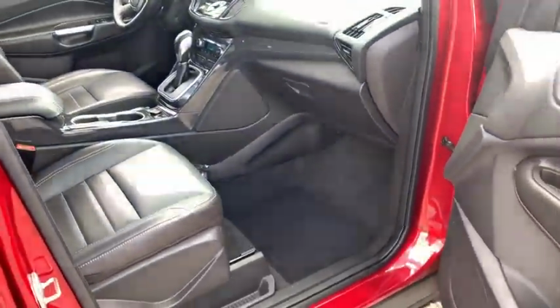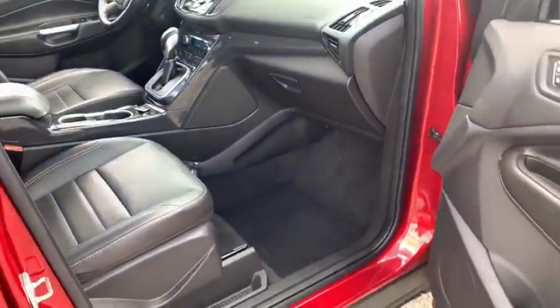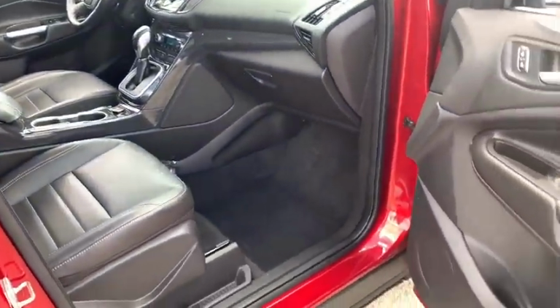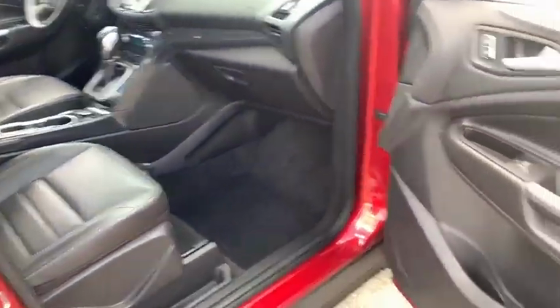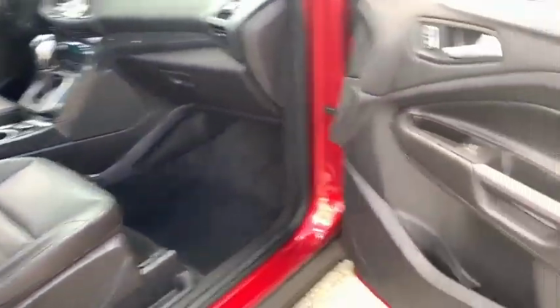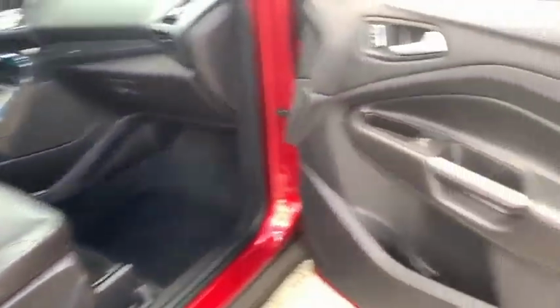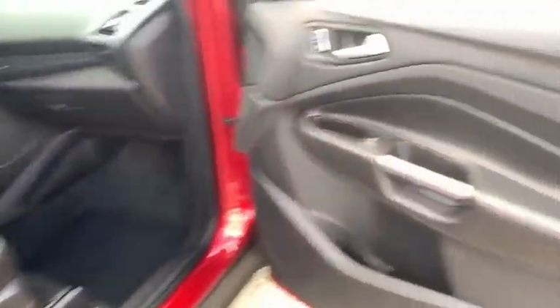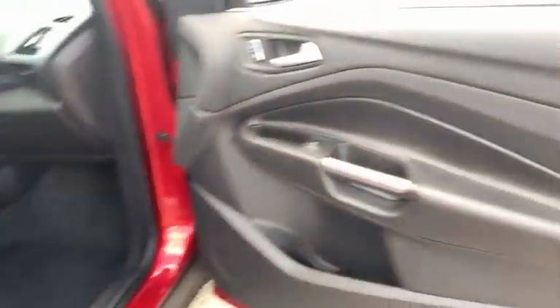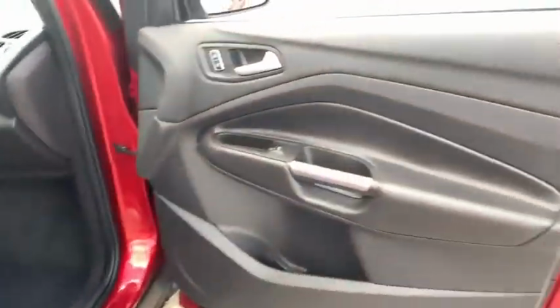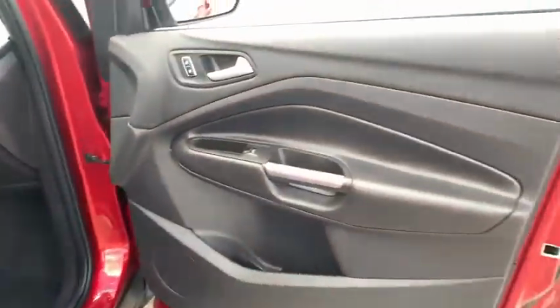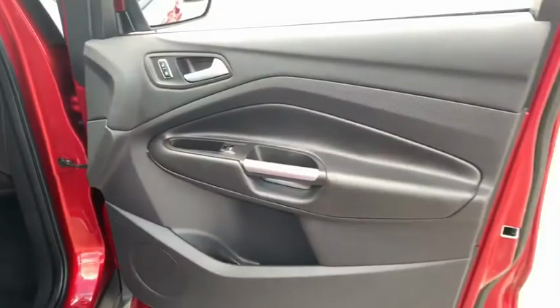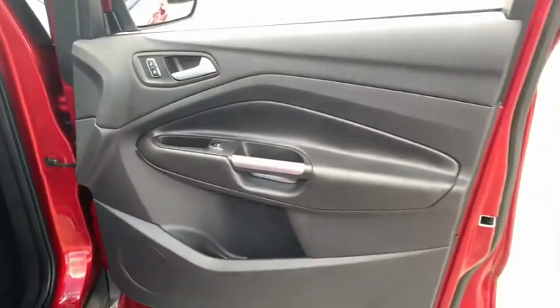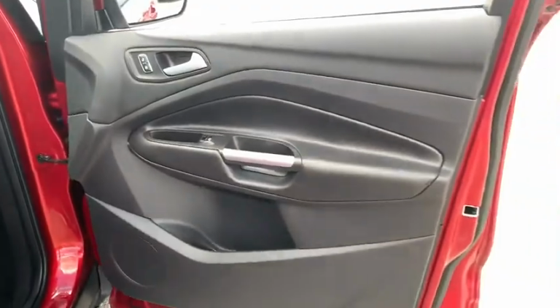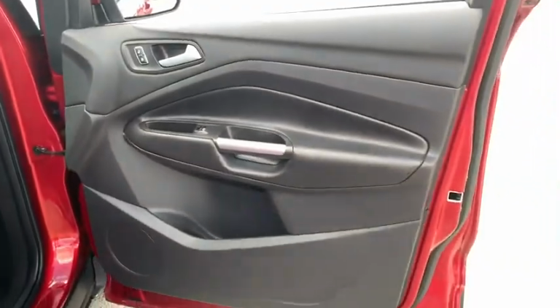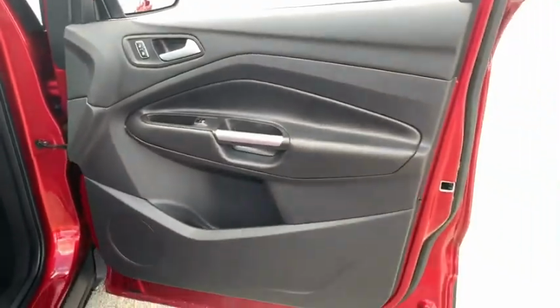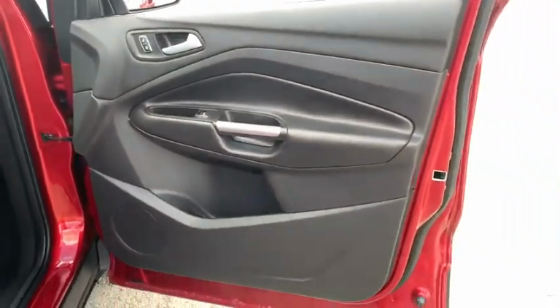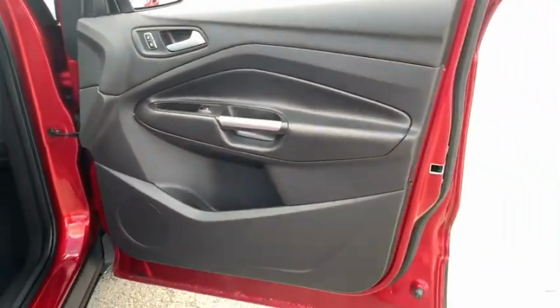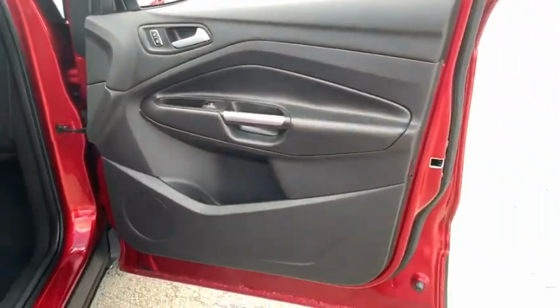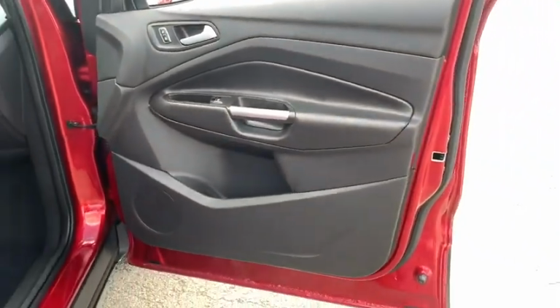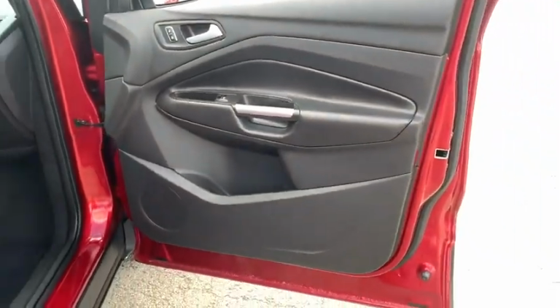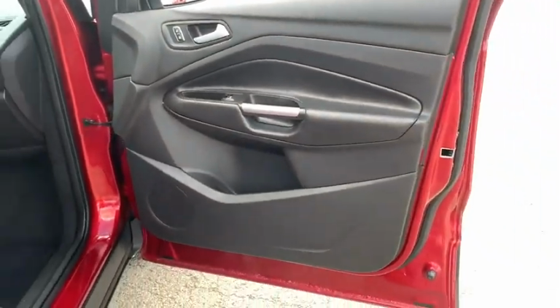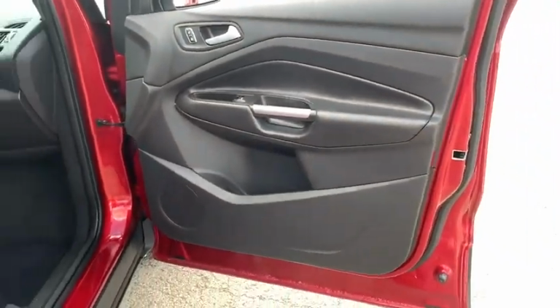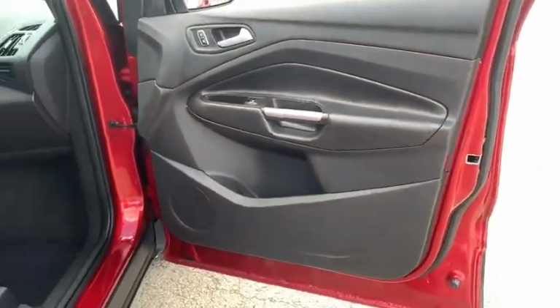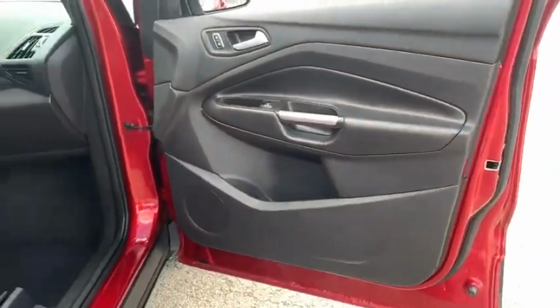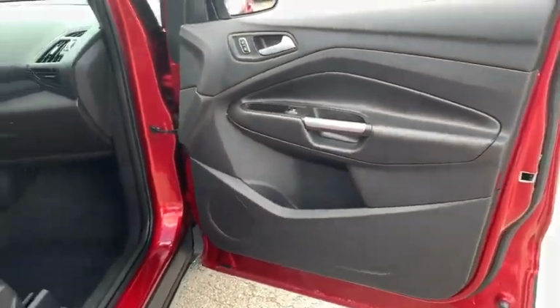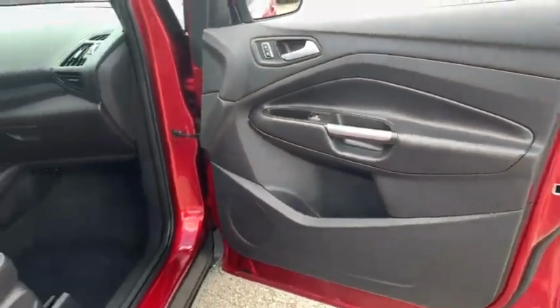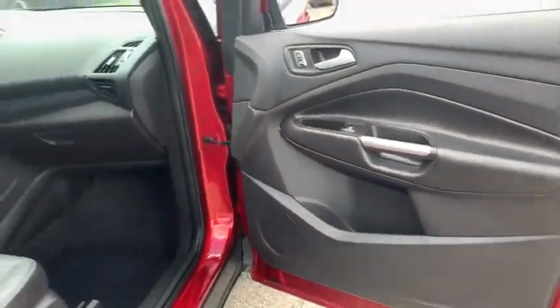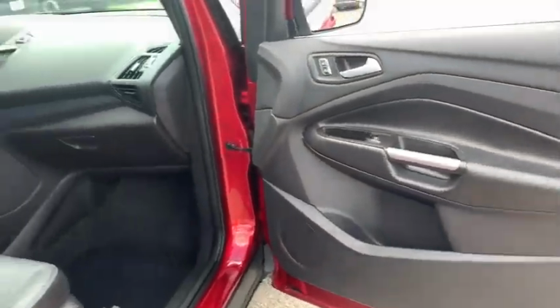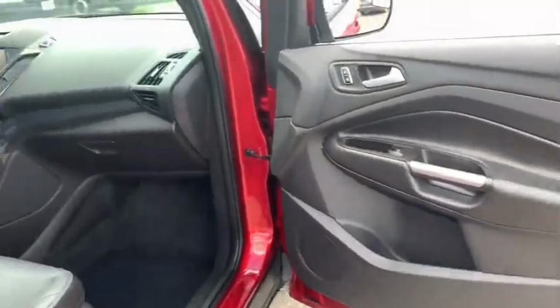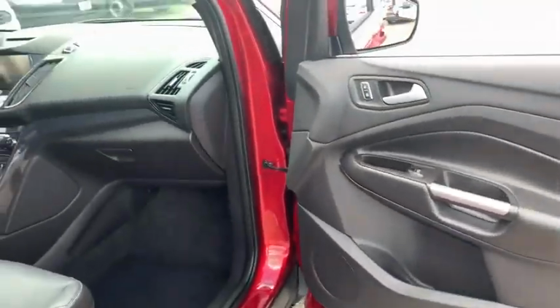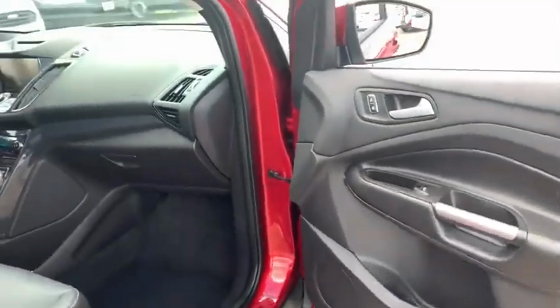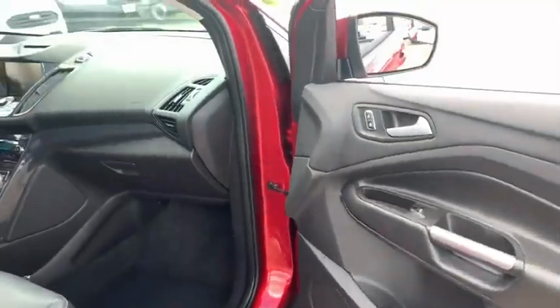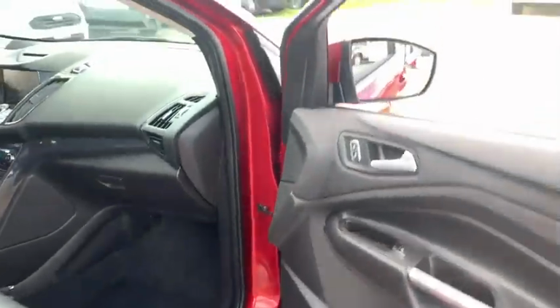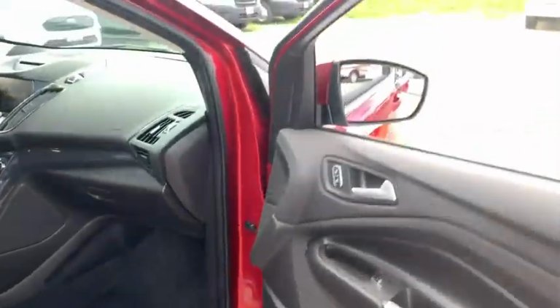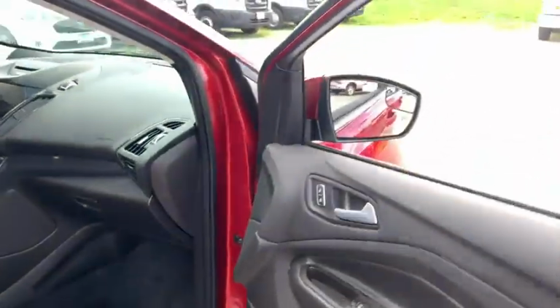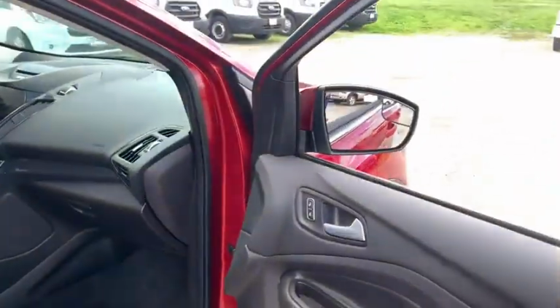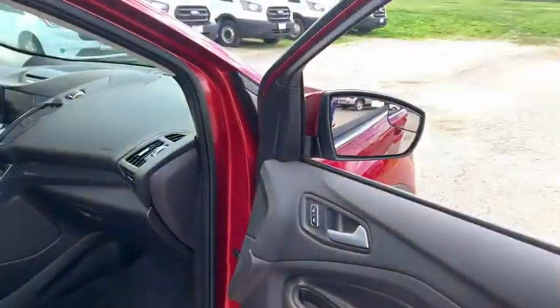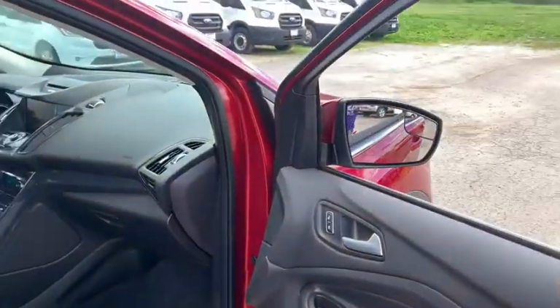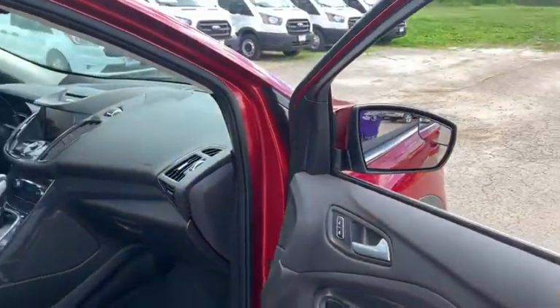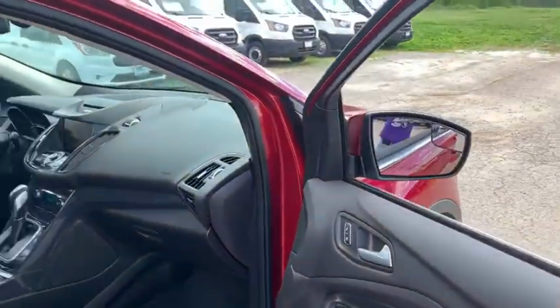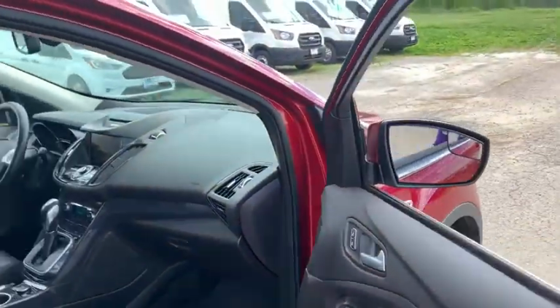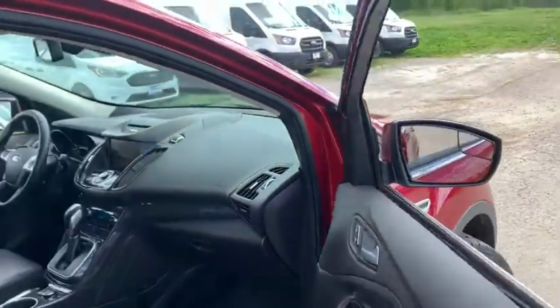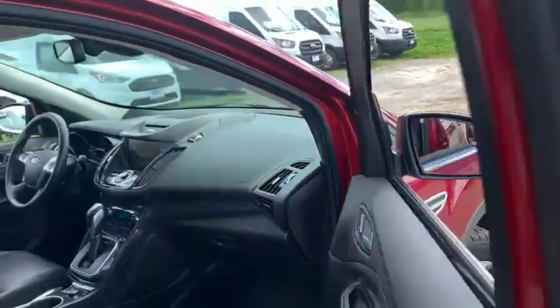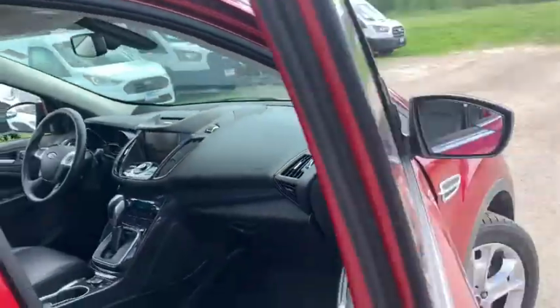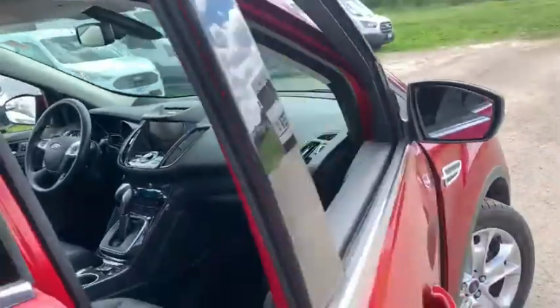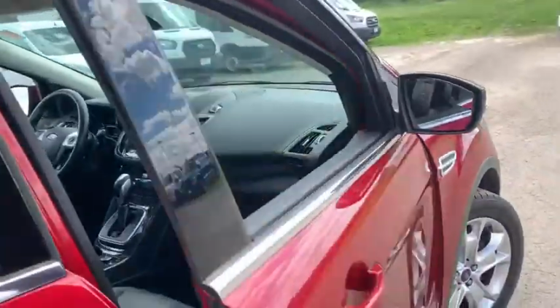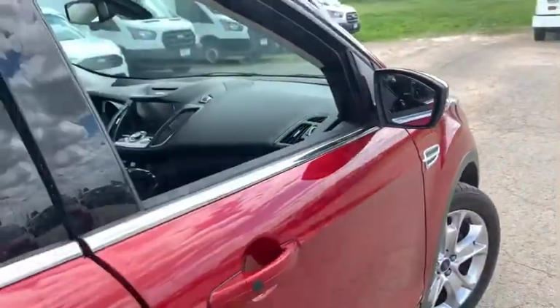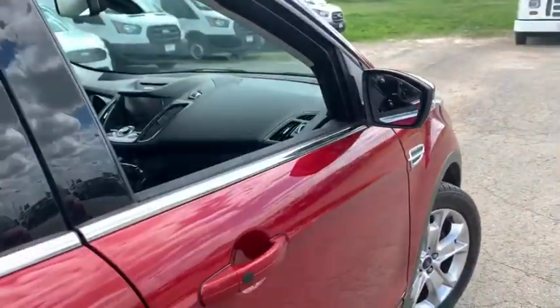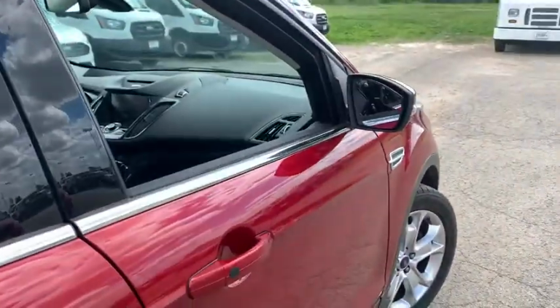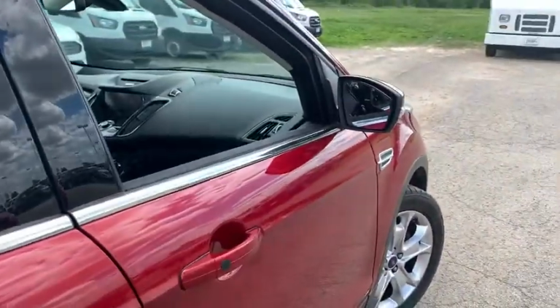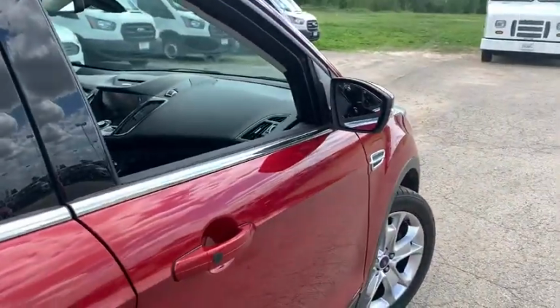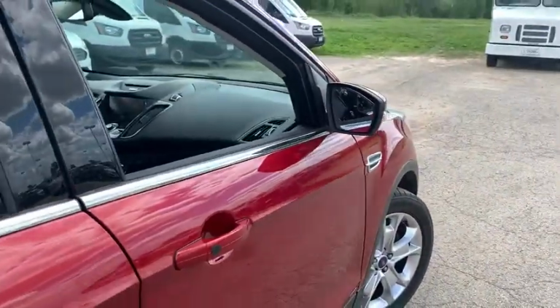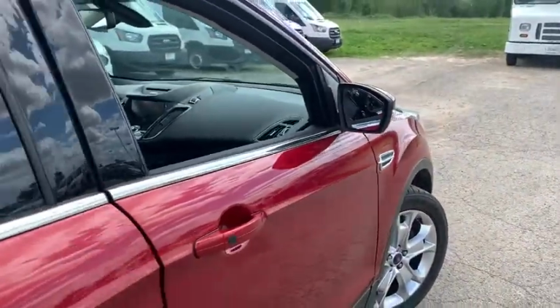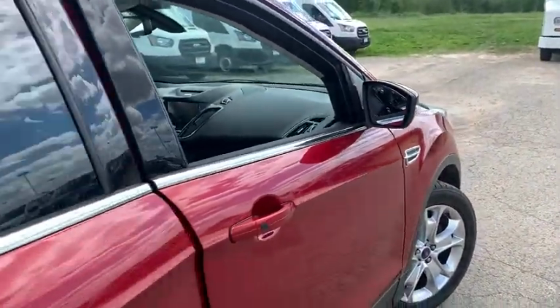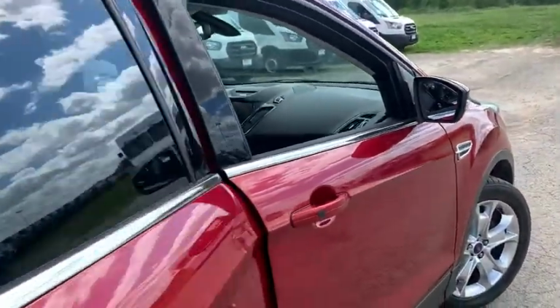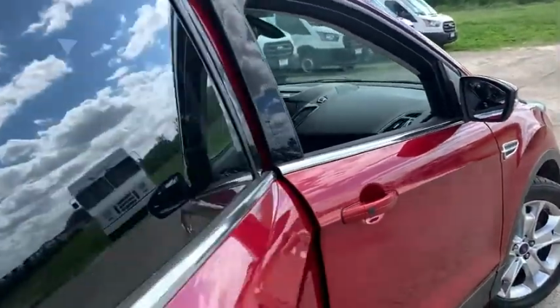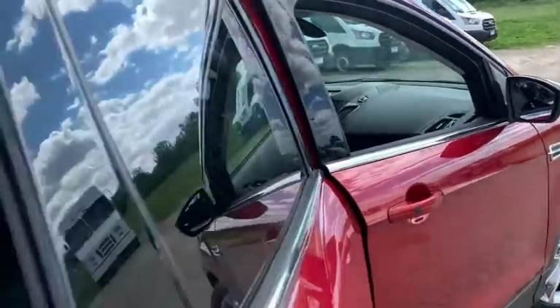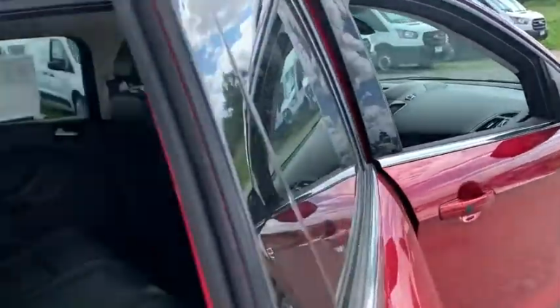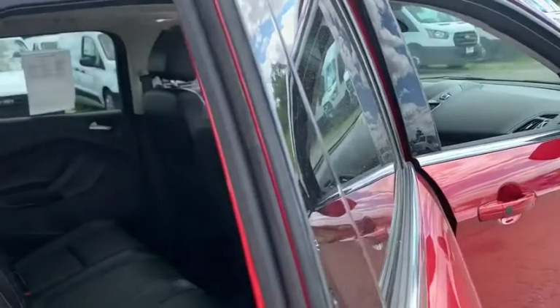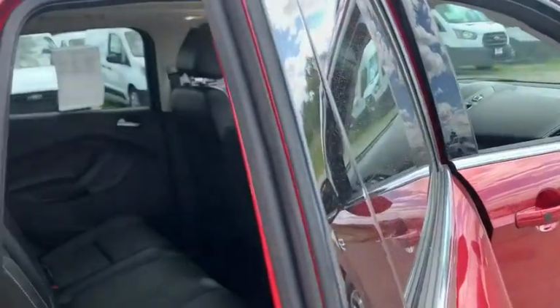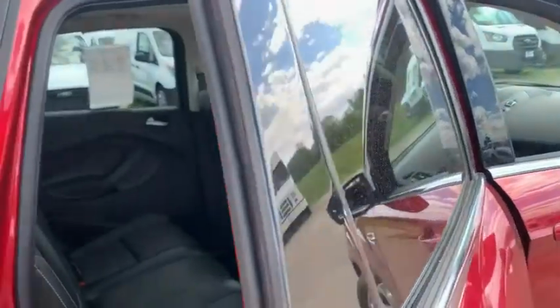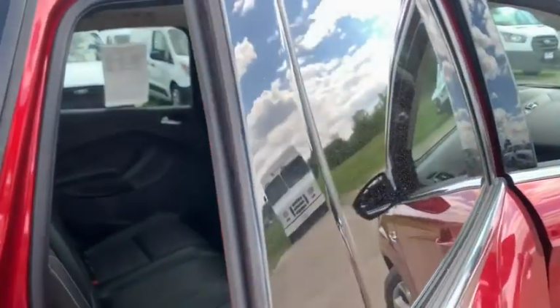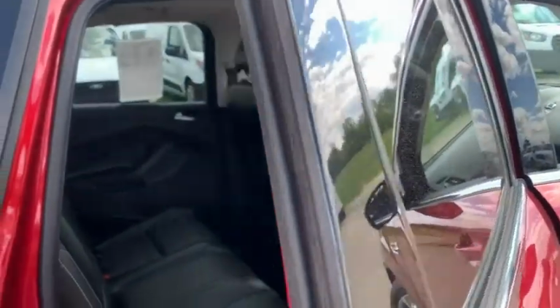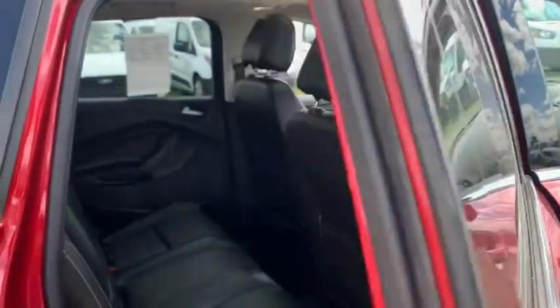Leather seats, tachometer, heated passenger seats, driver memory seats, power heated outside mirrors, rear spoiler.